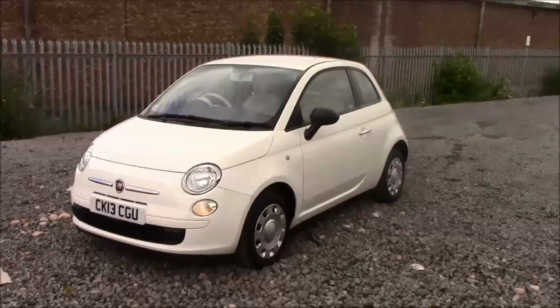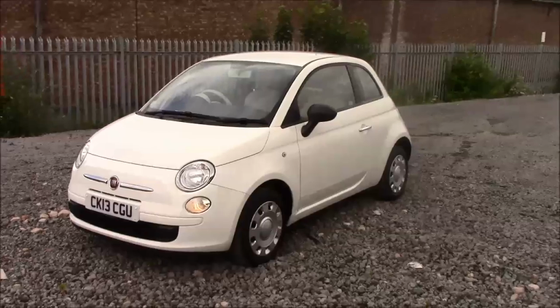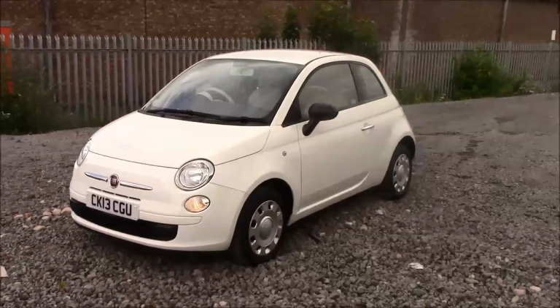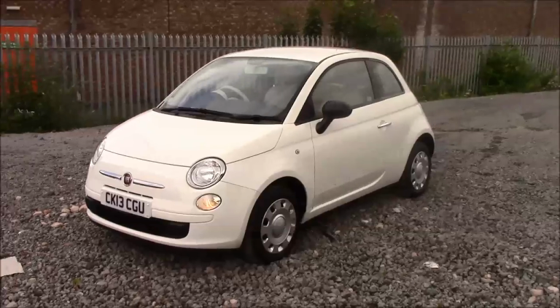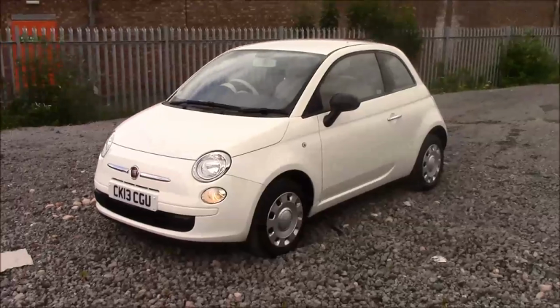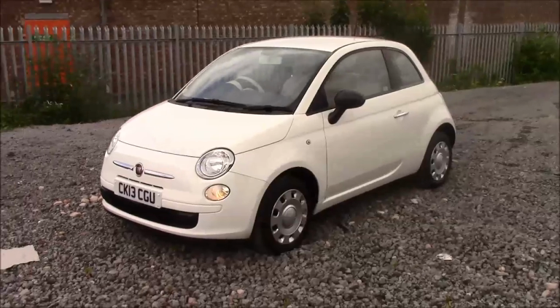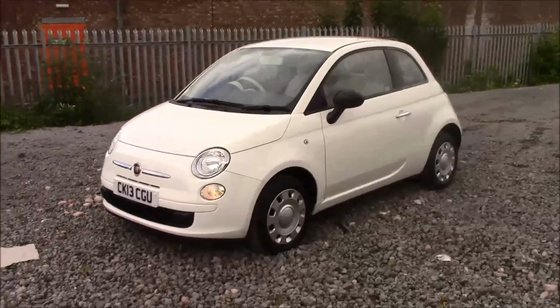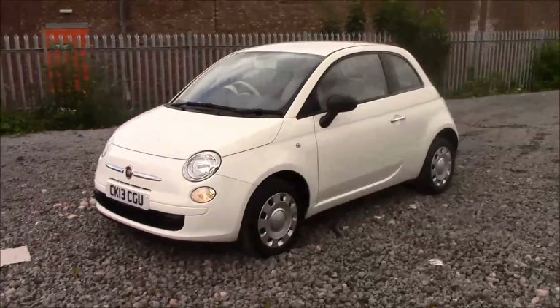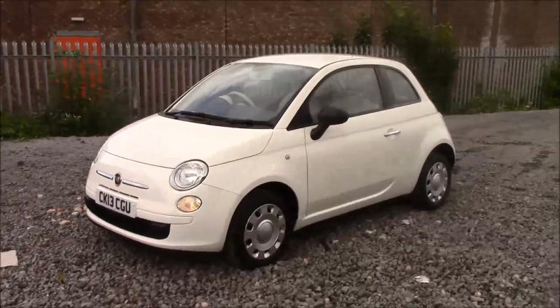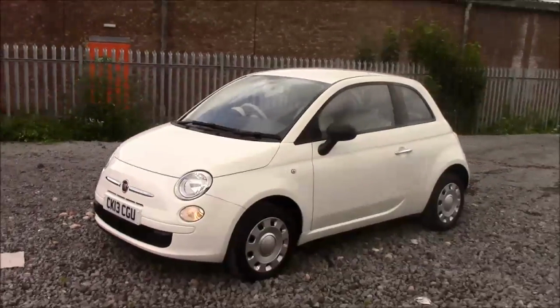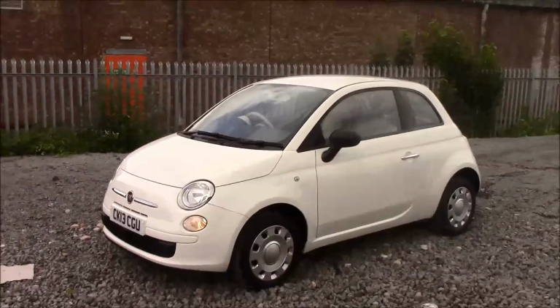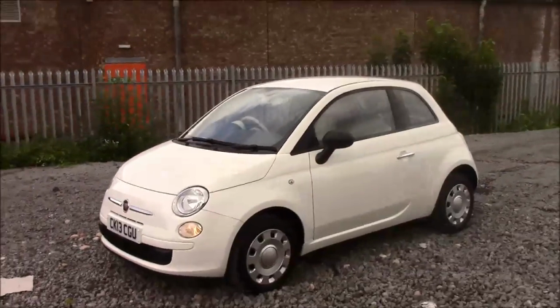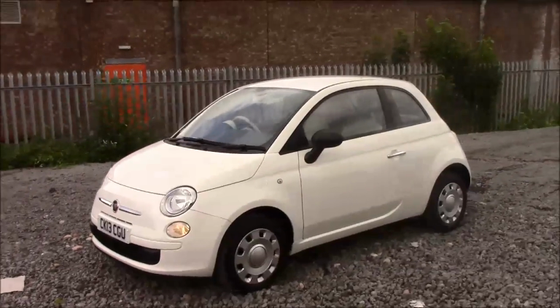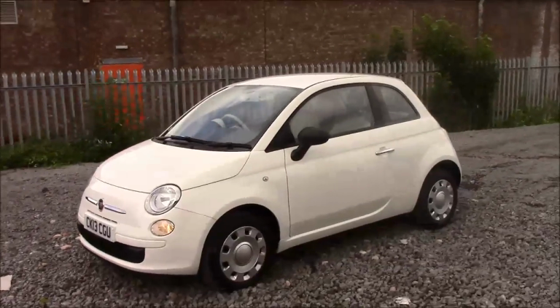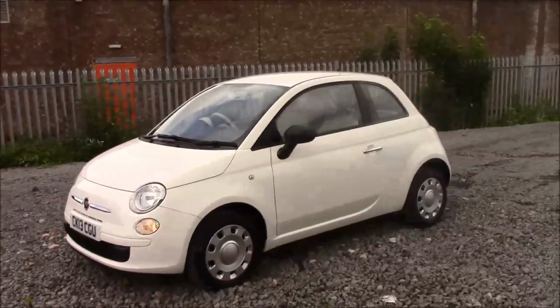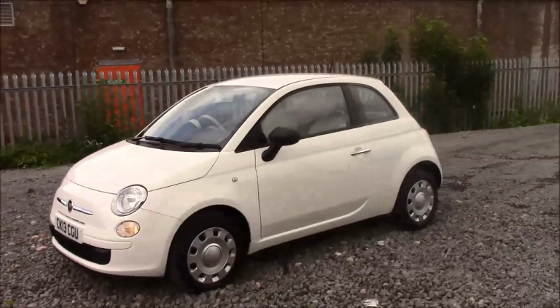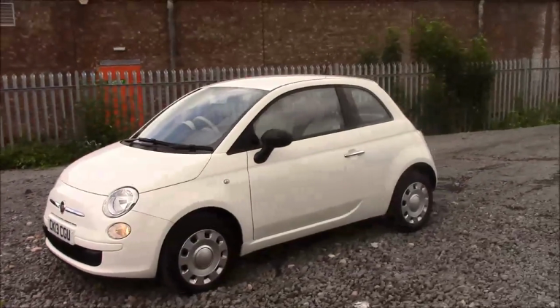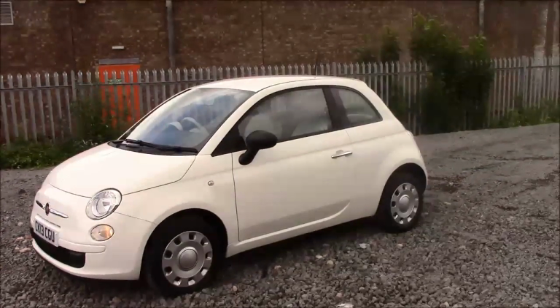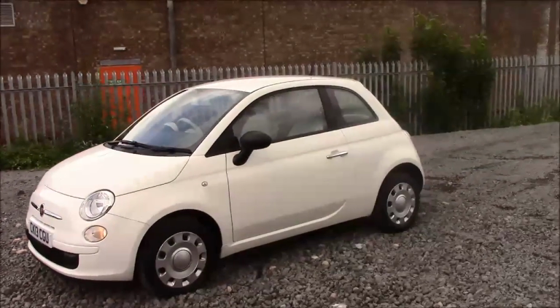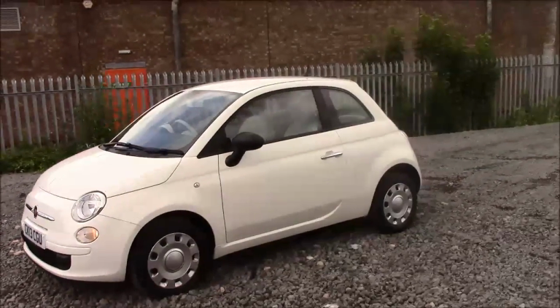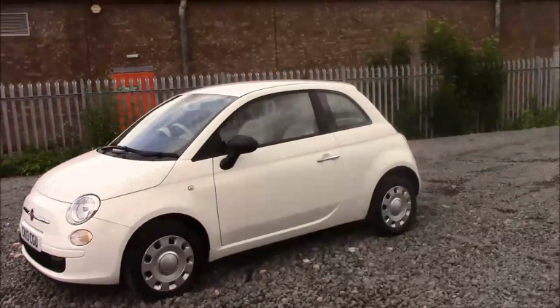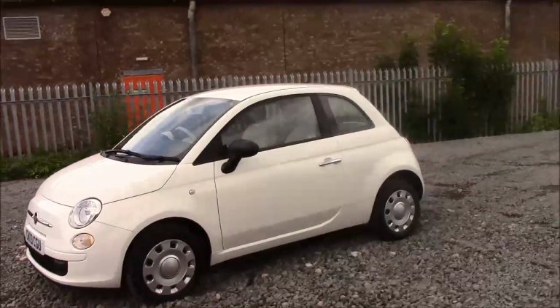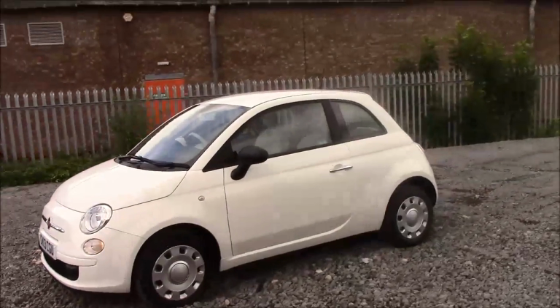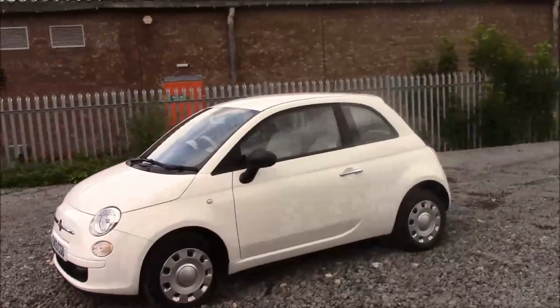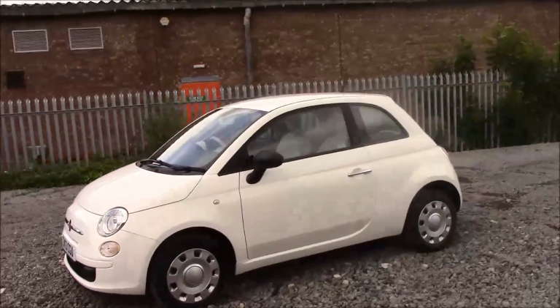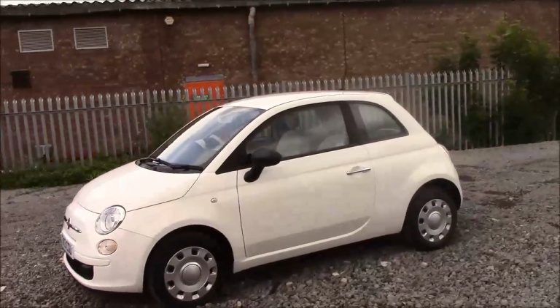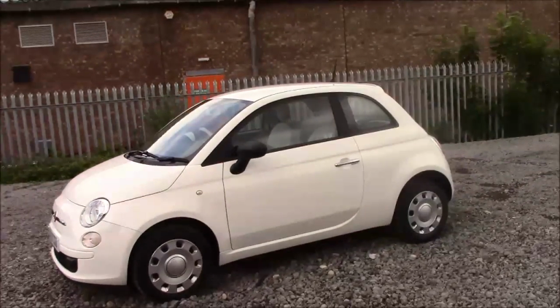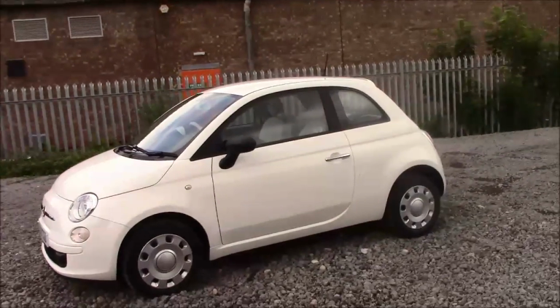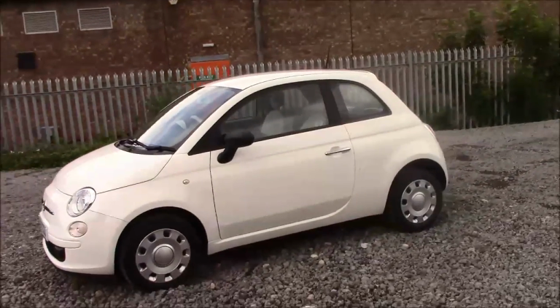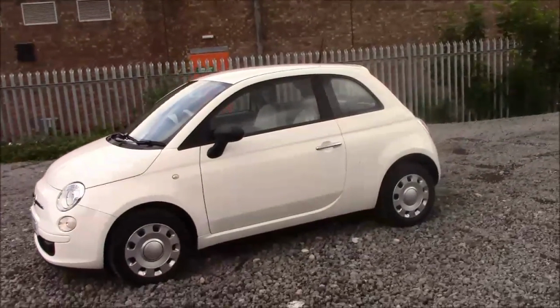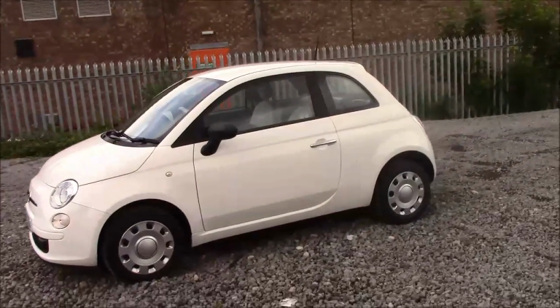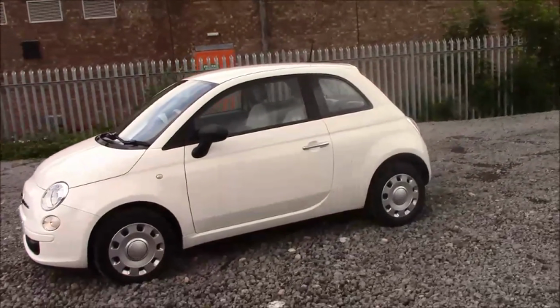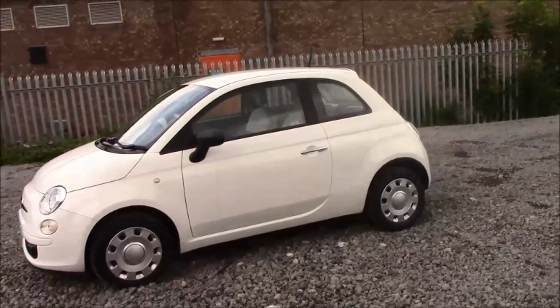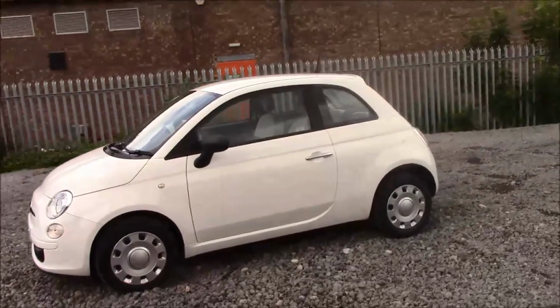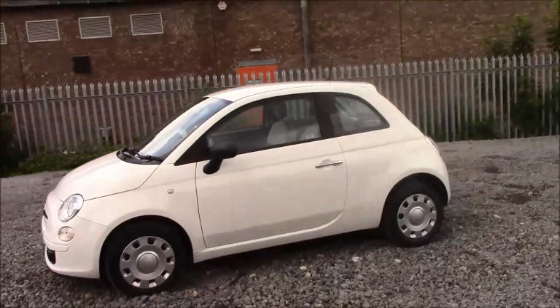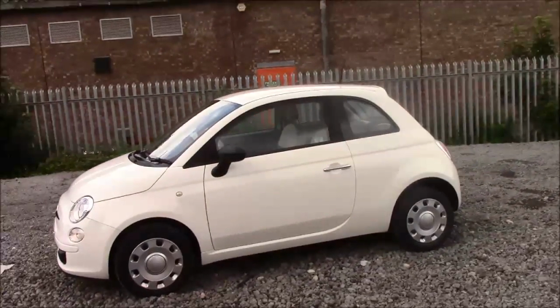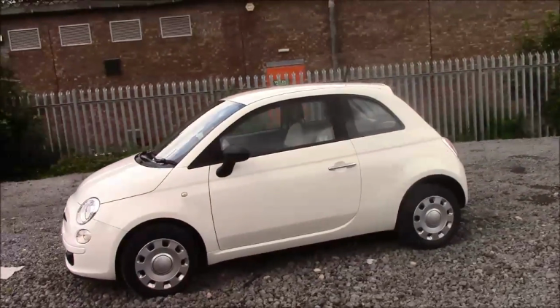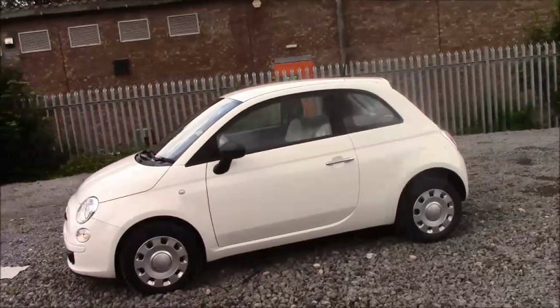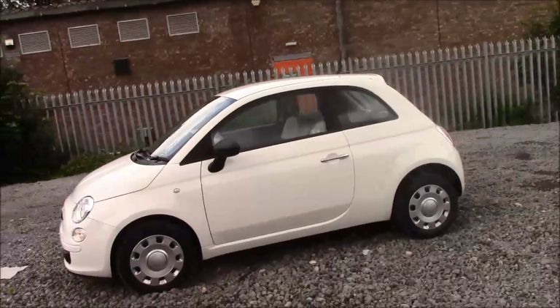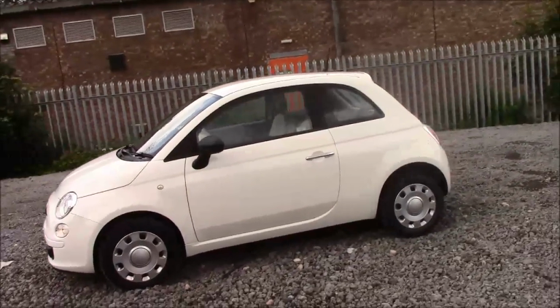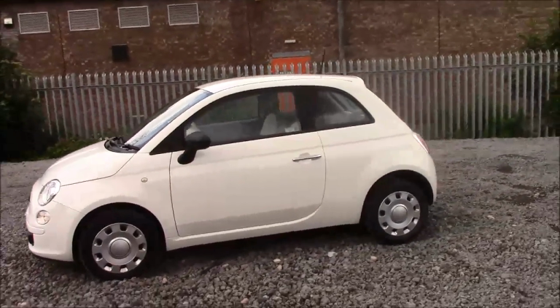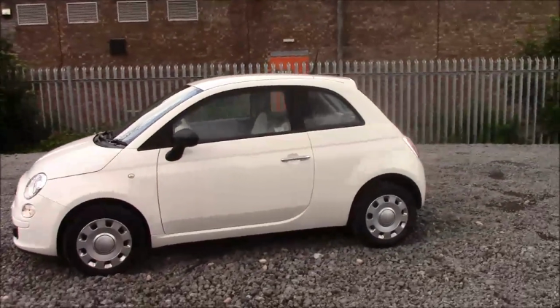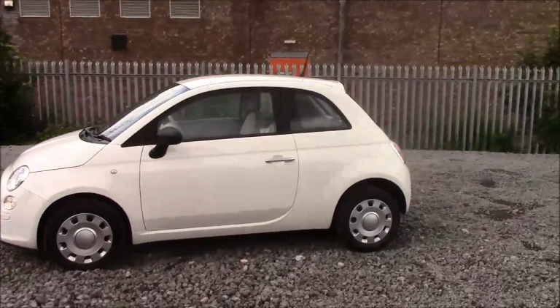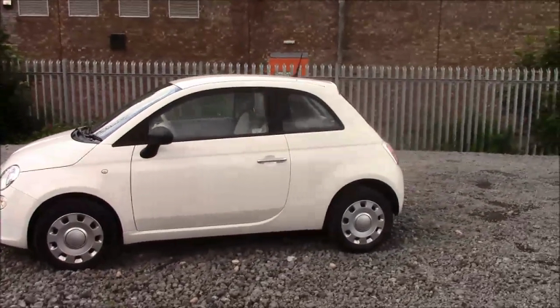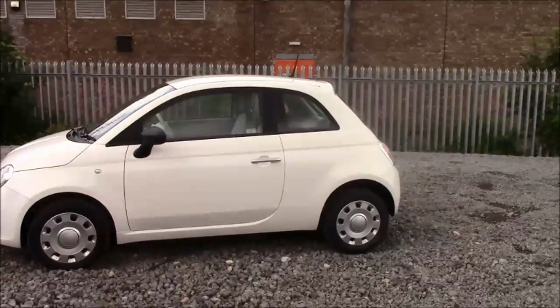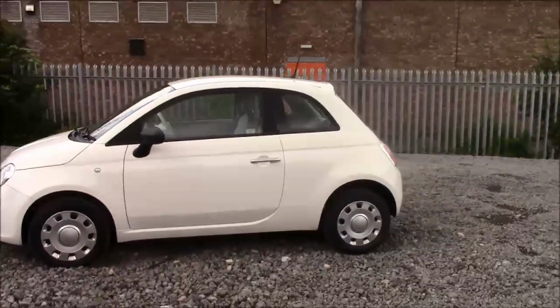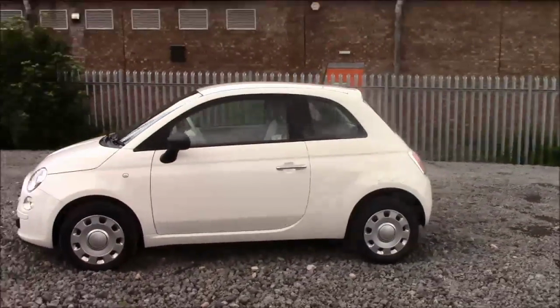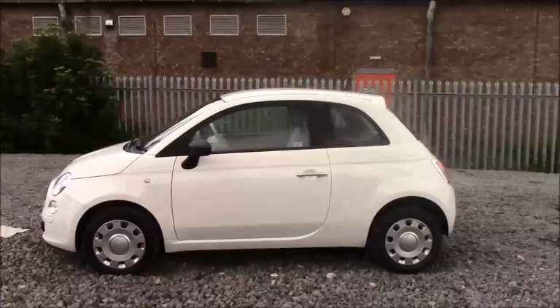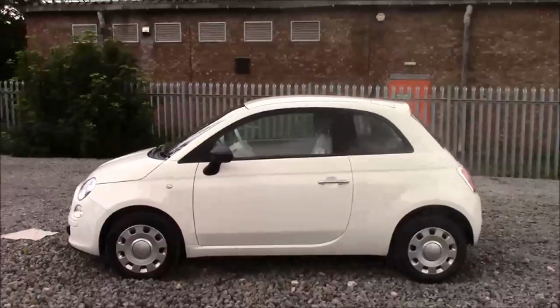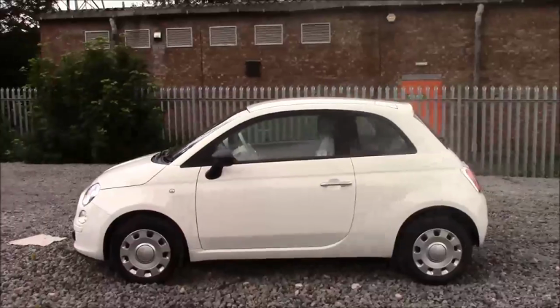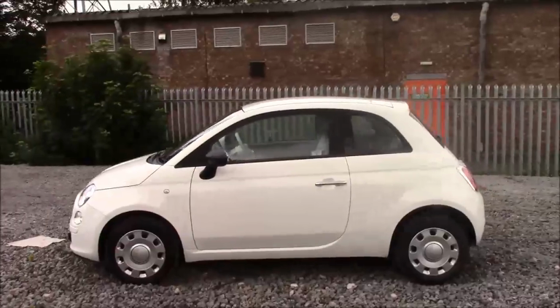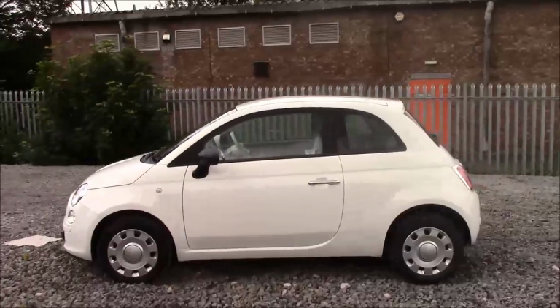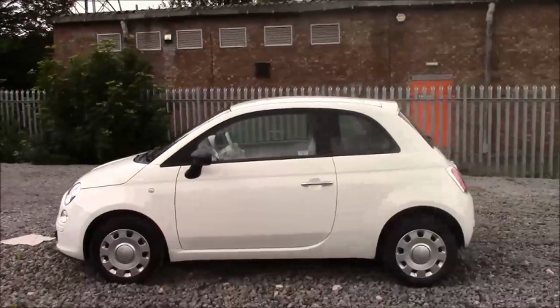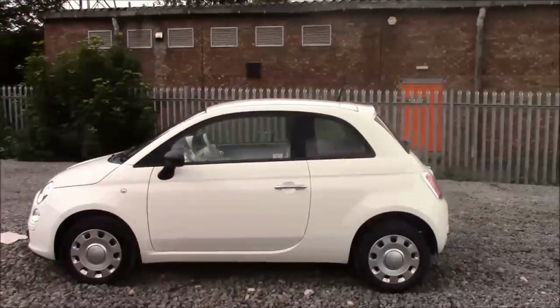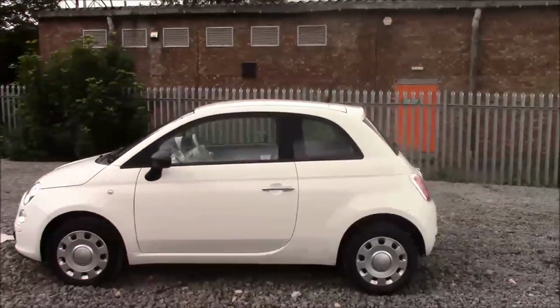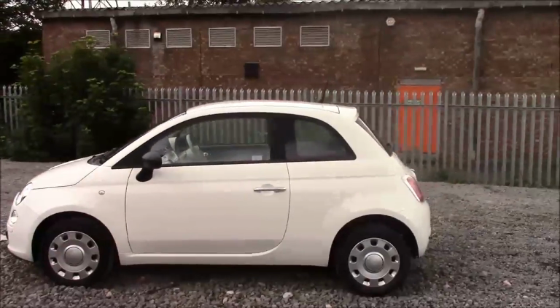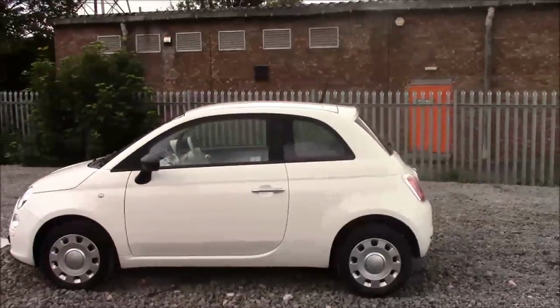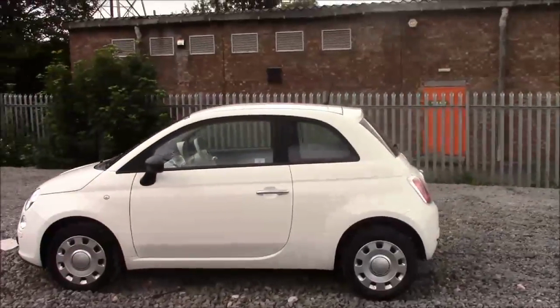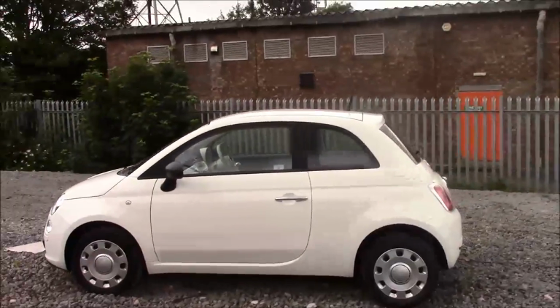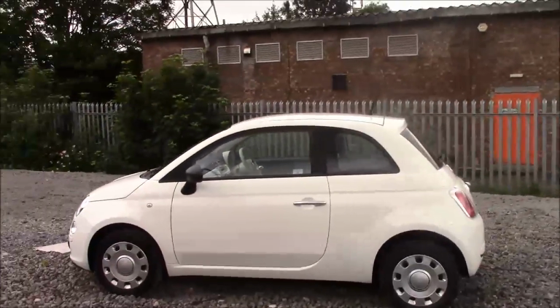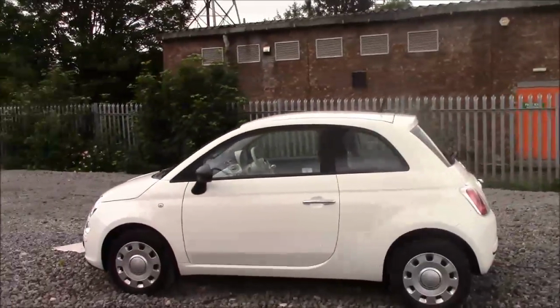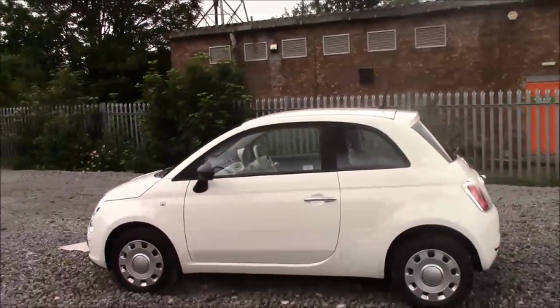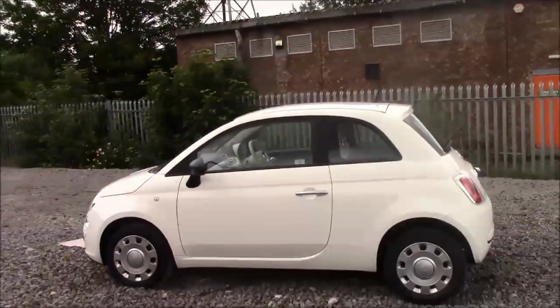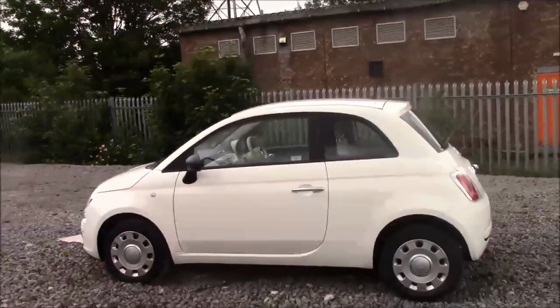The fuel economy for this vehicle is at 55.4 miles per gallon on a combined cycle, placing this car in tax band C, which will cost you £30 for the year.